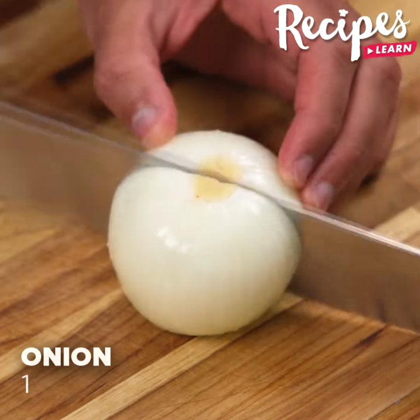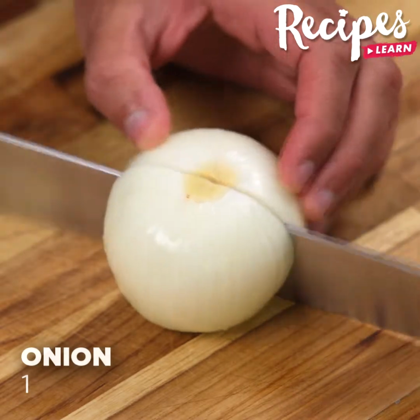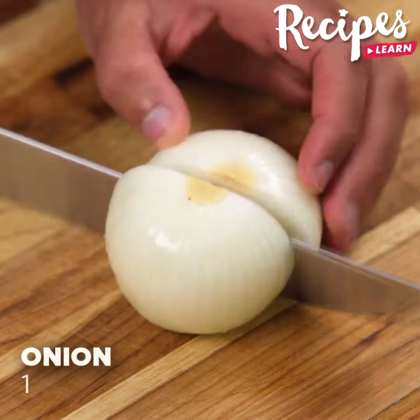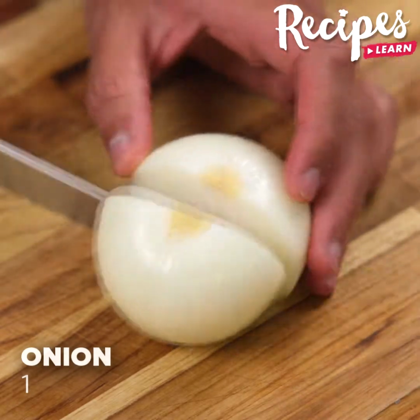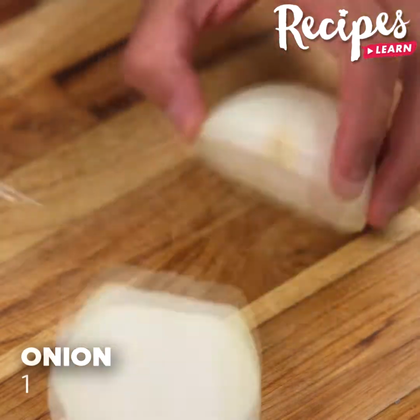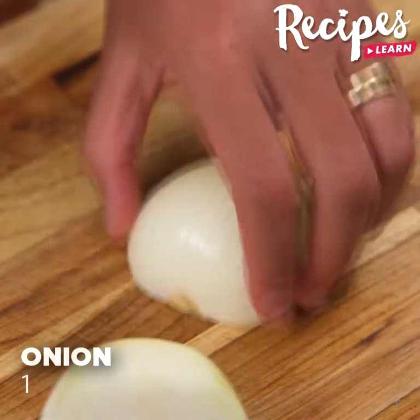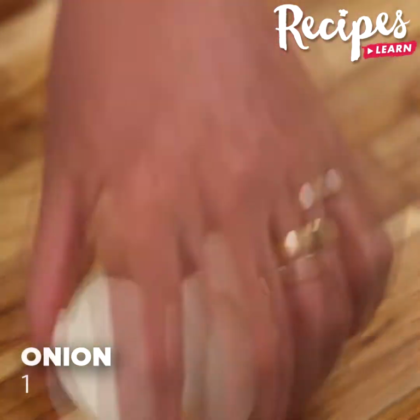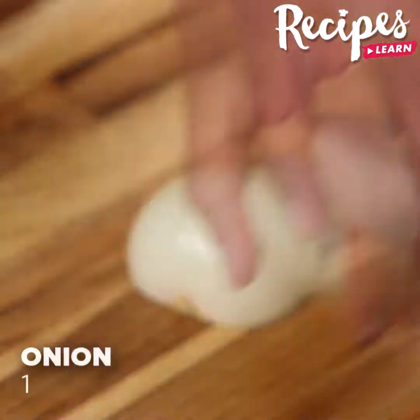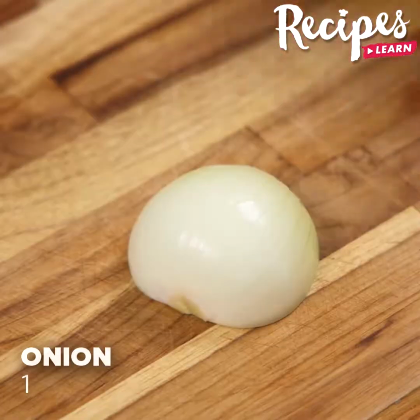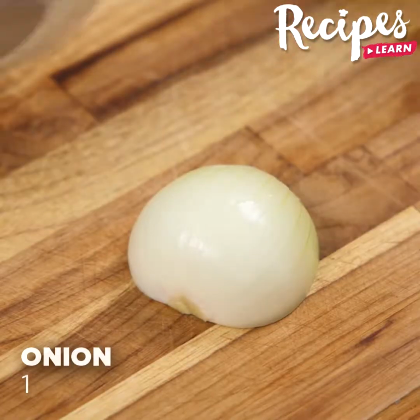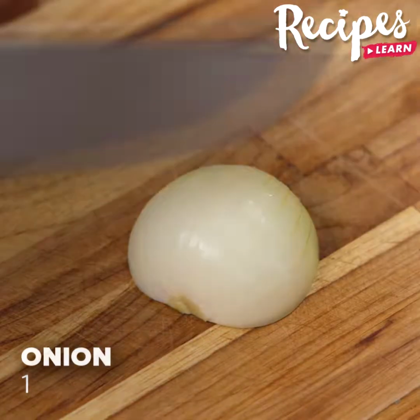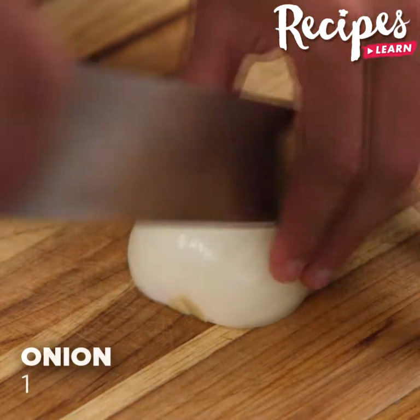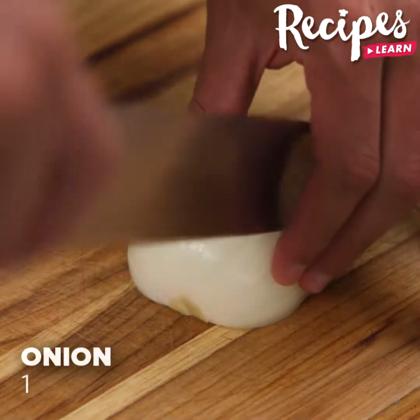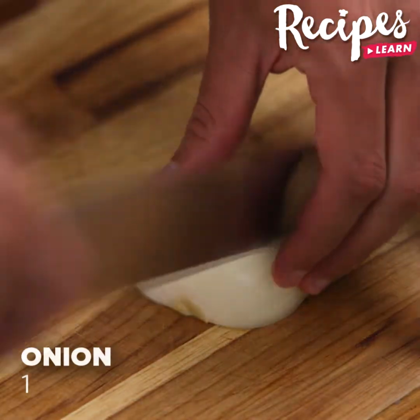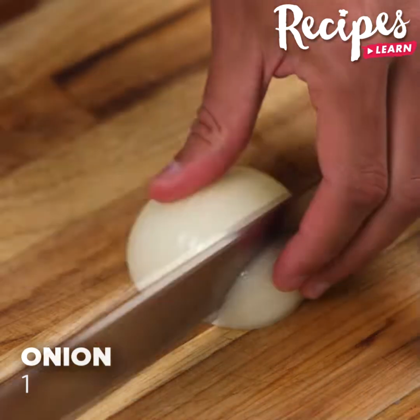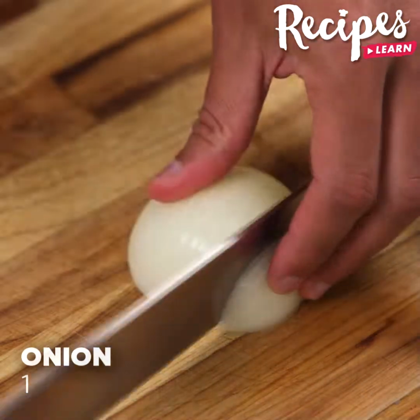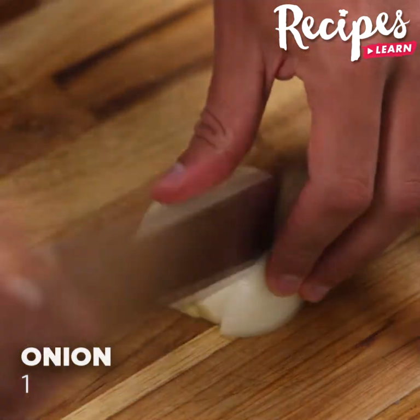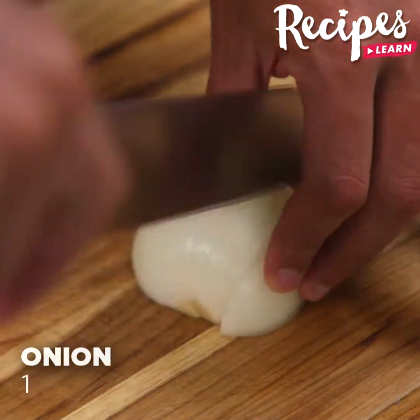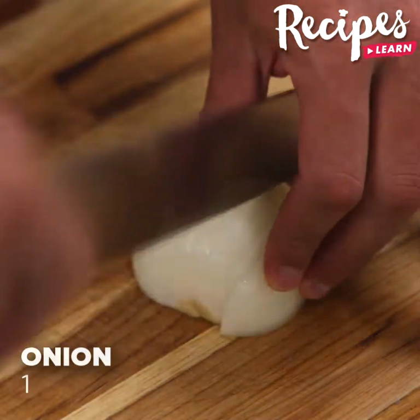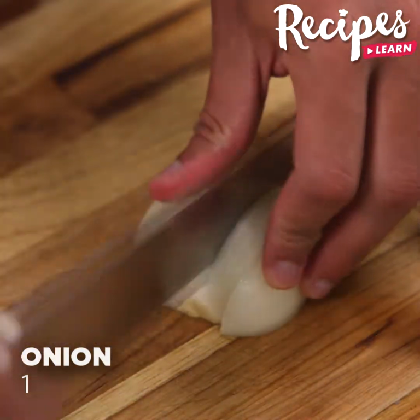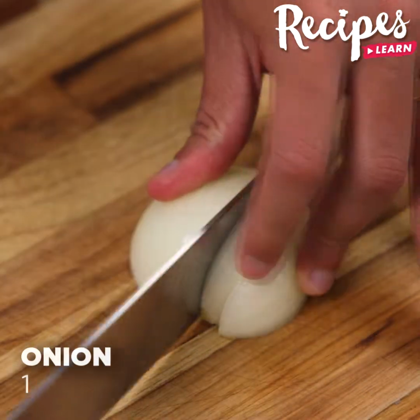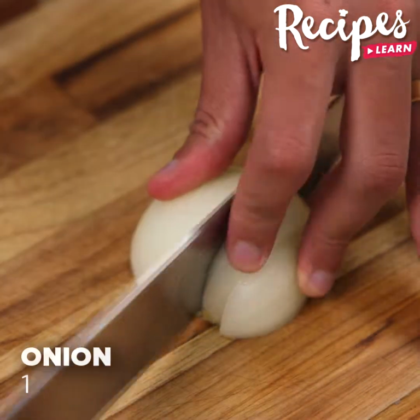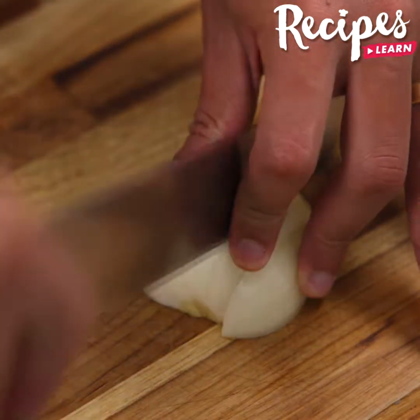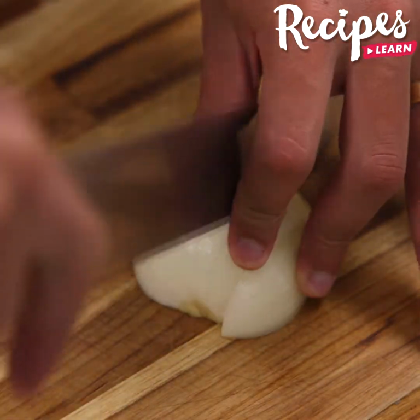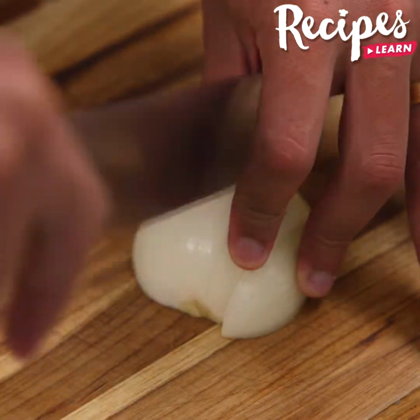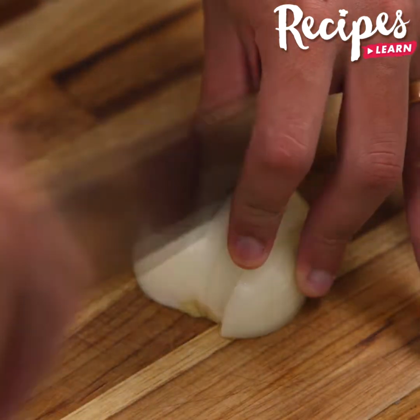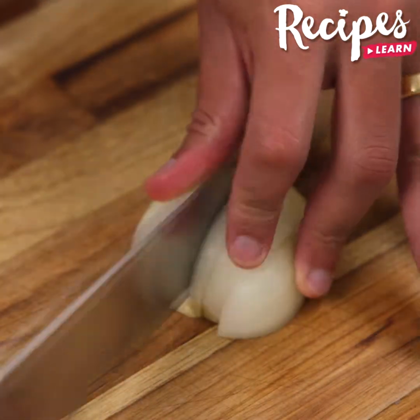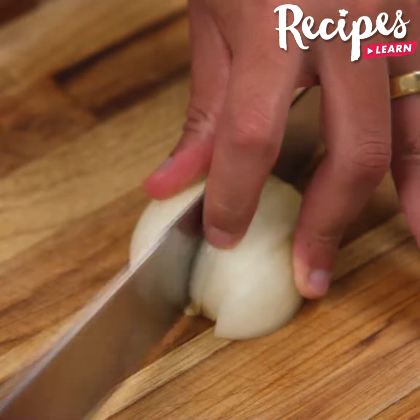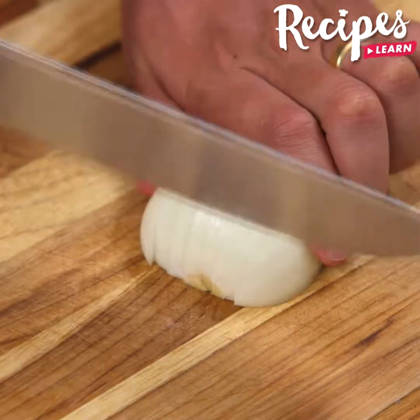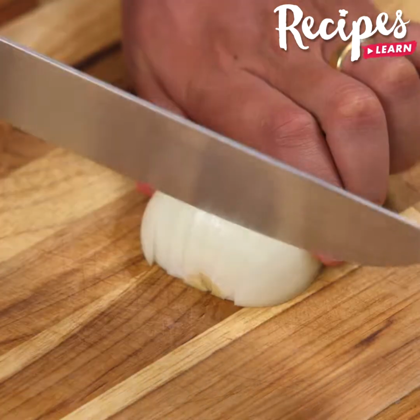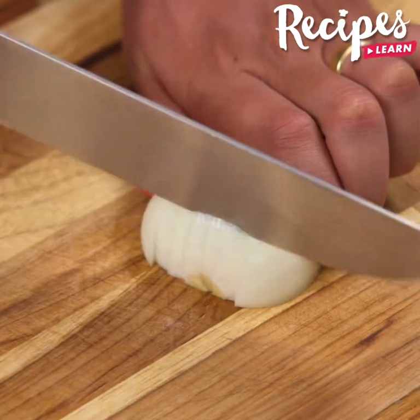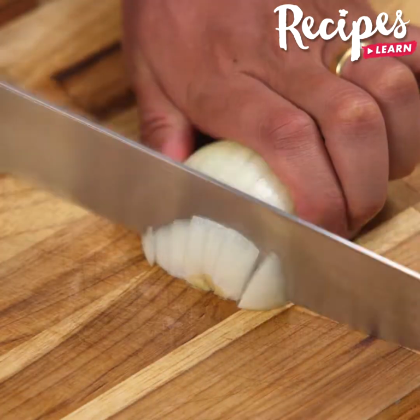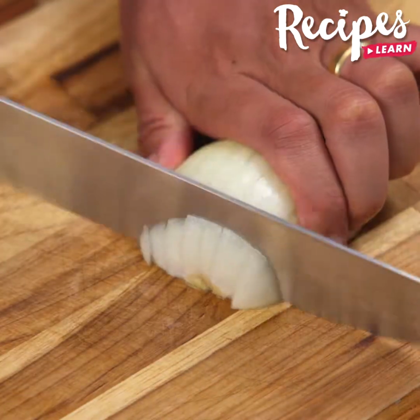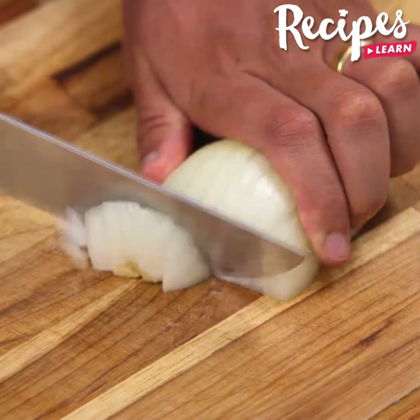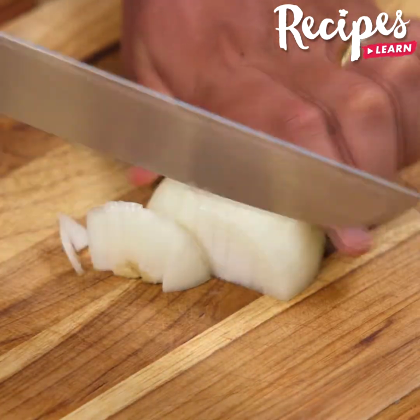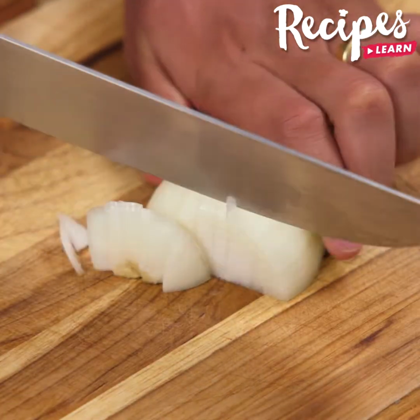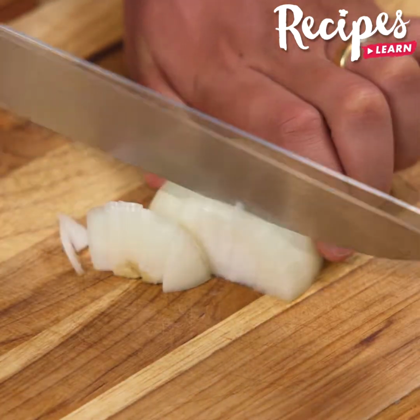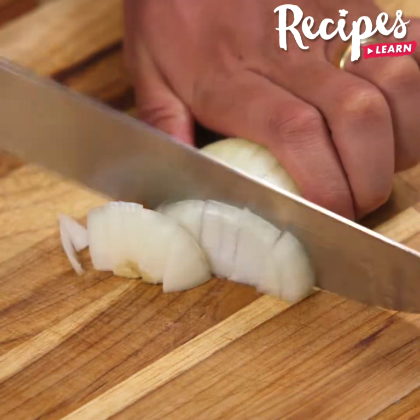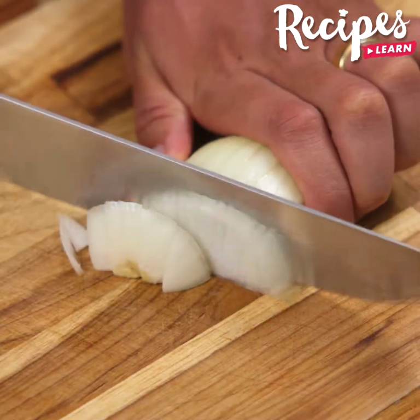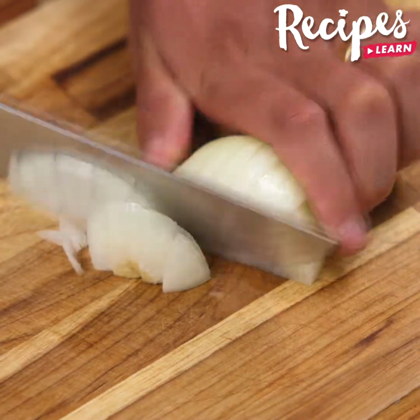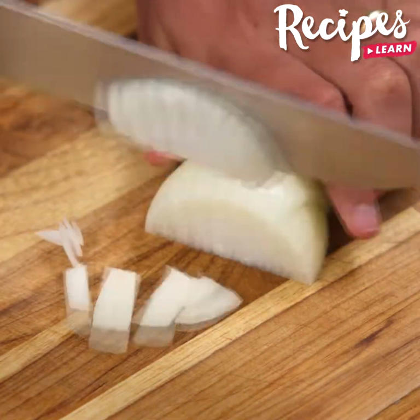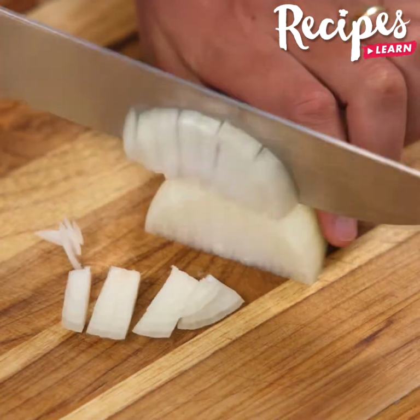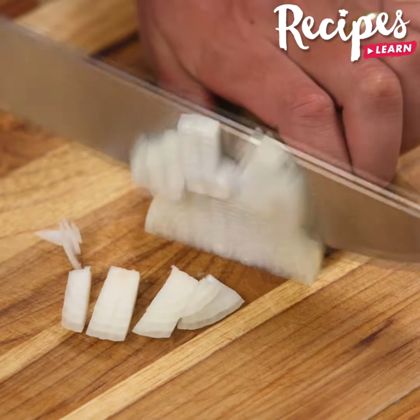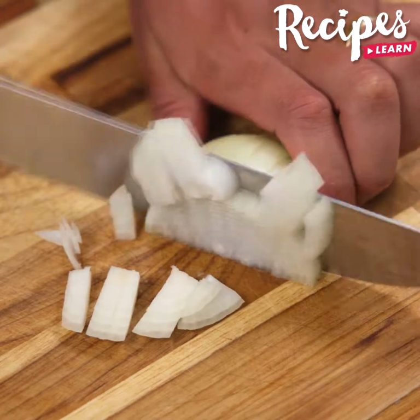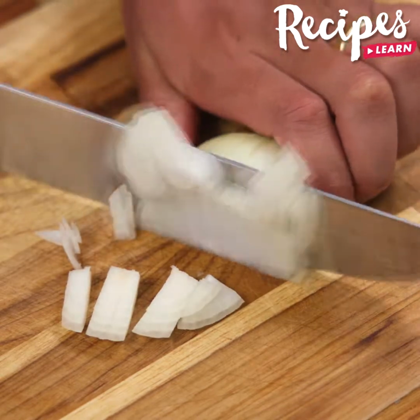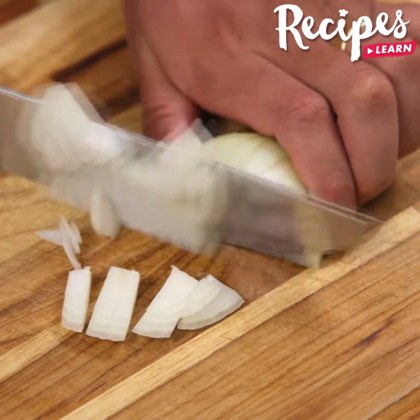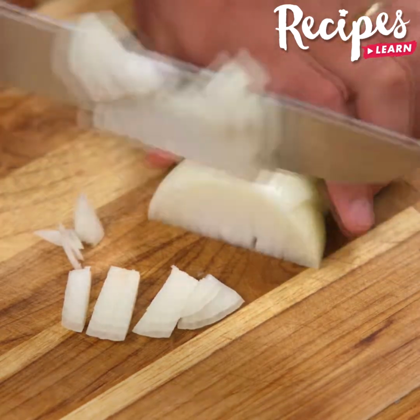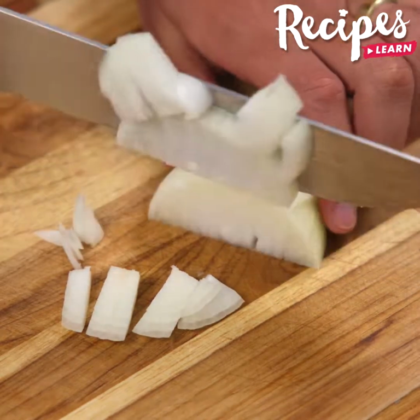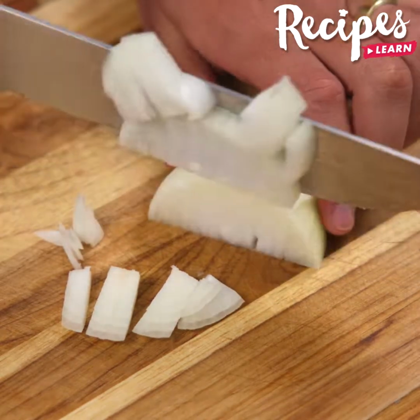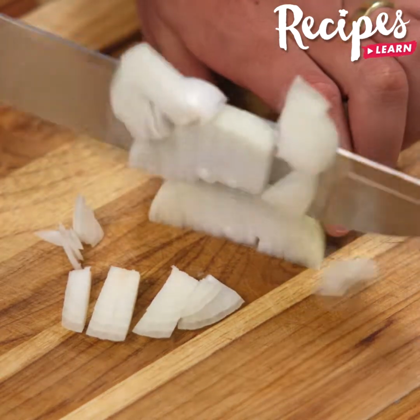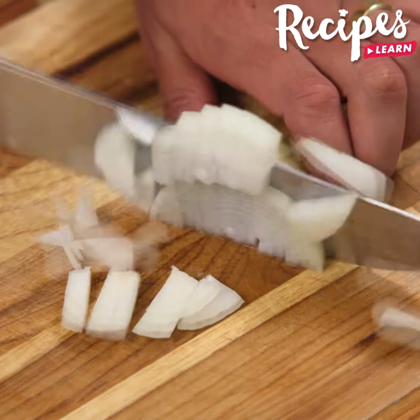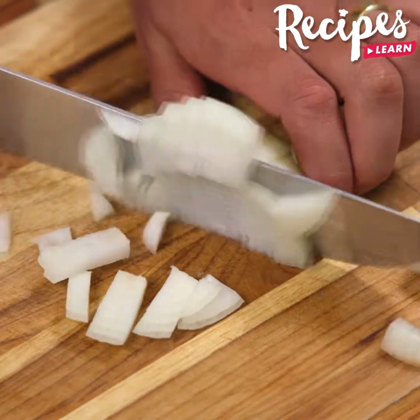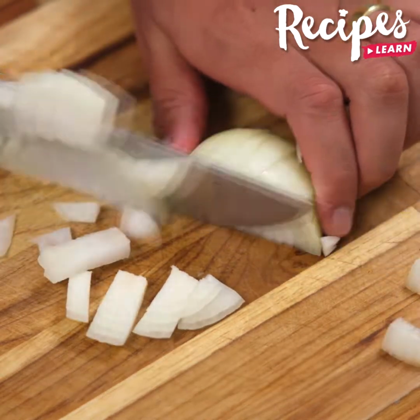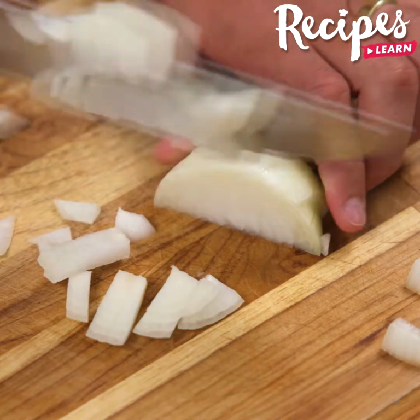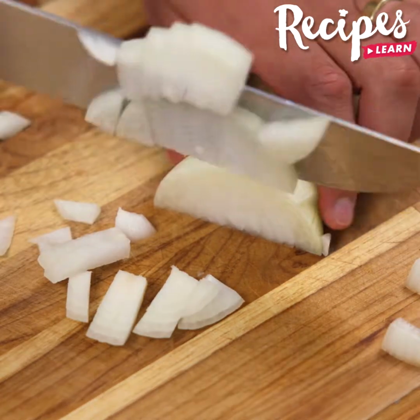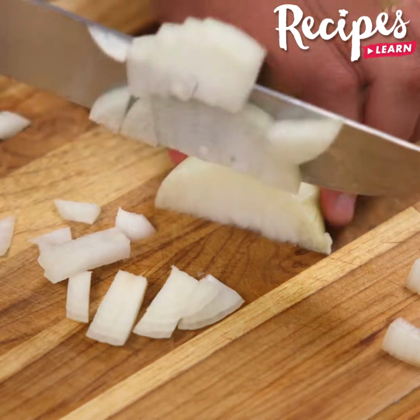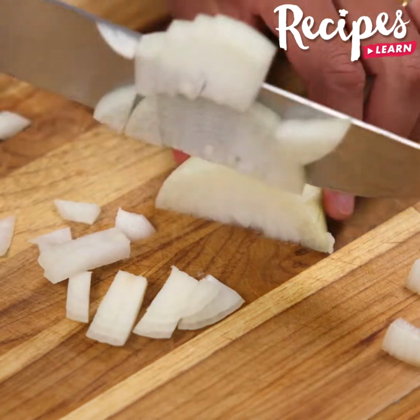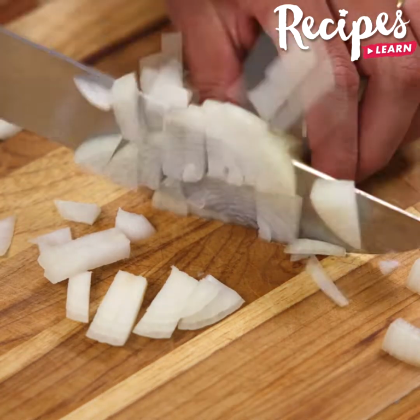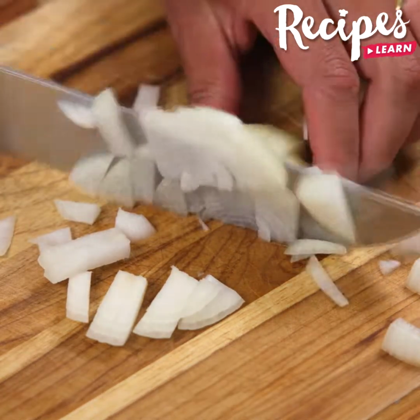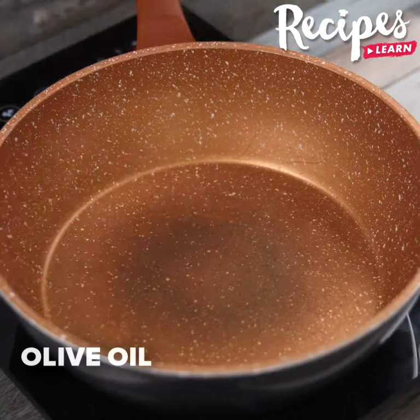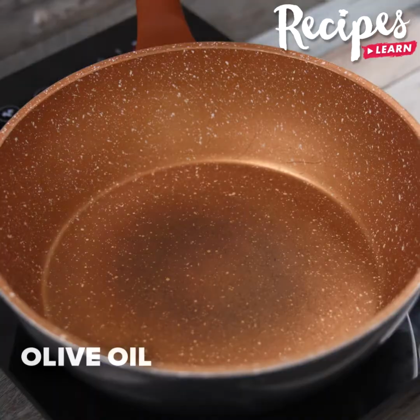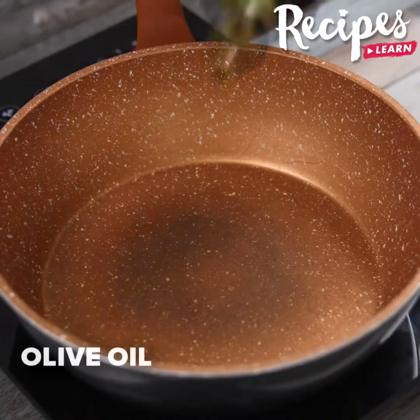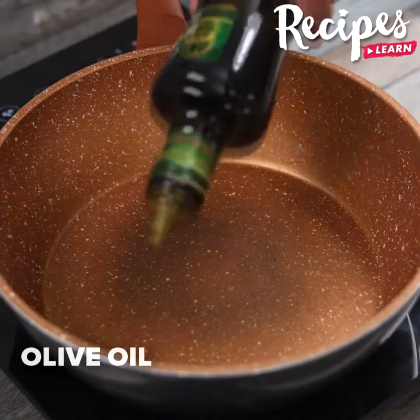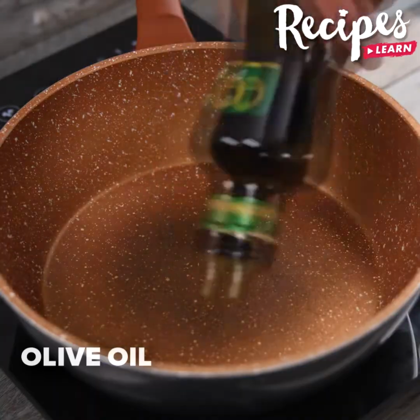Let's start our recipe by cutting one onion. Let me know which easy and delicious recipe you'd like to make the most for your family — I'd love to know.